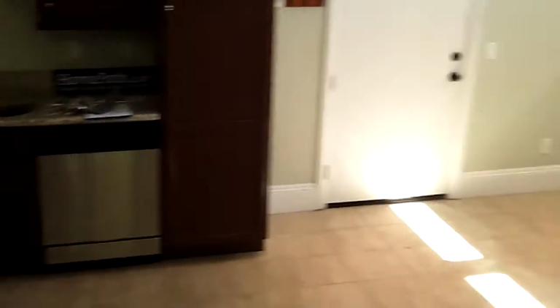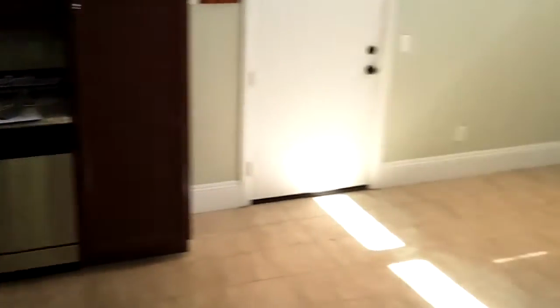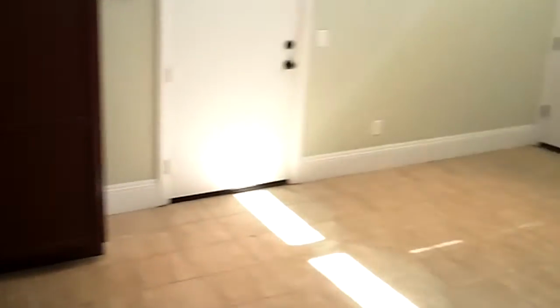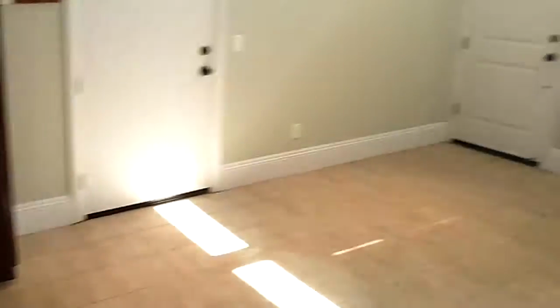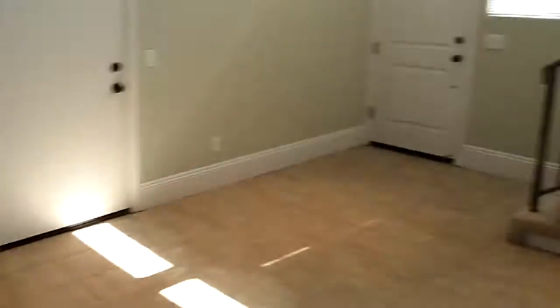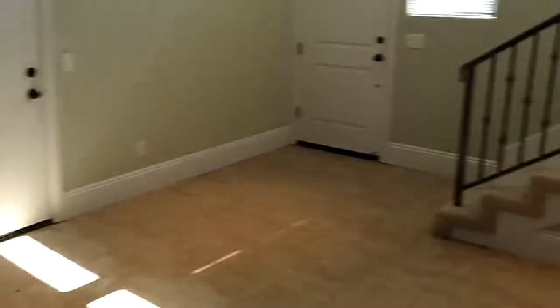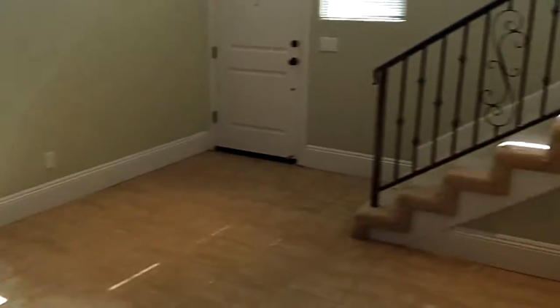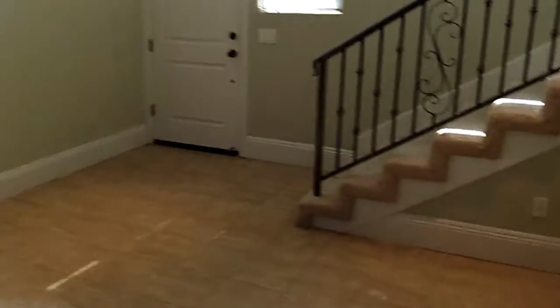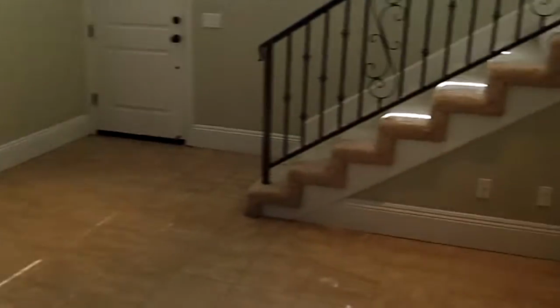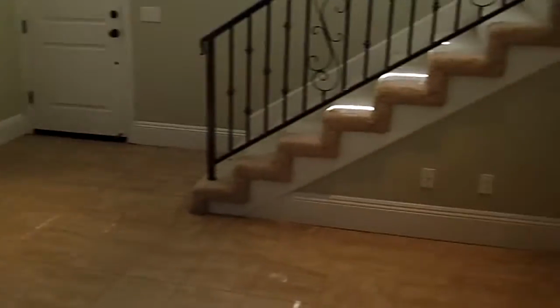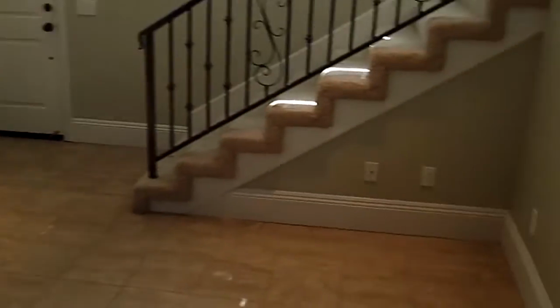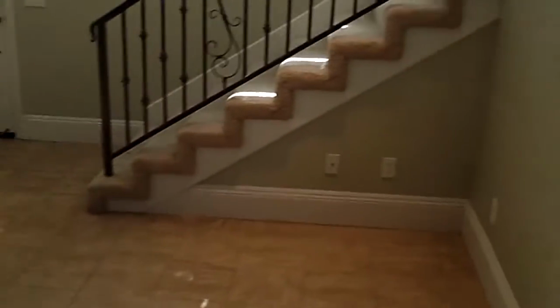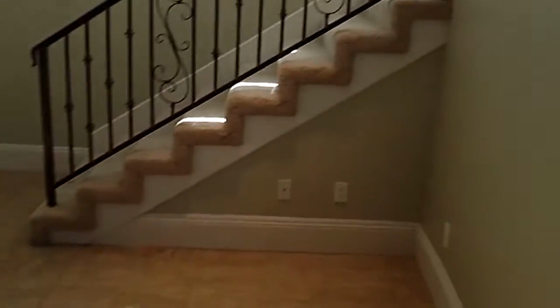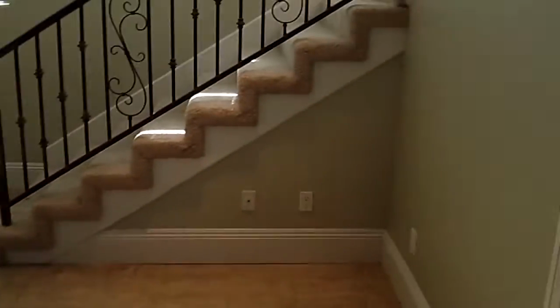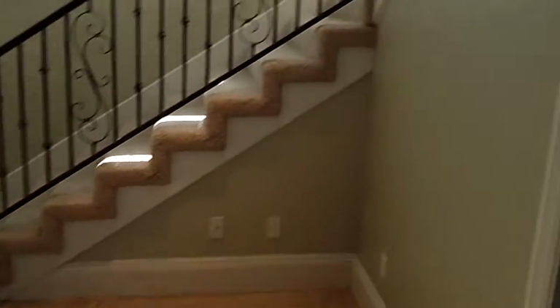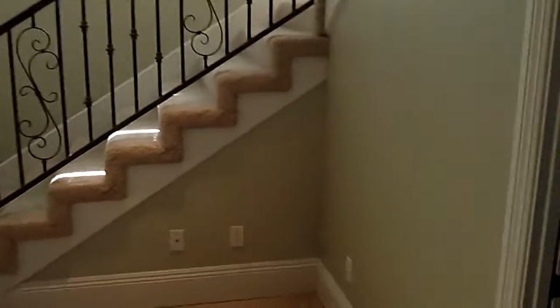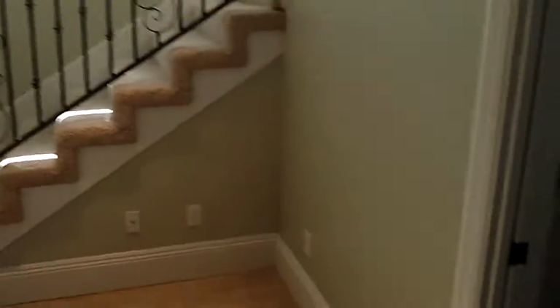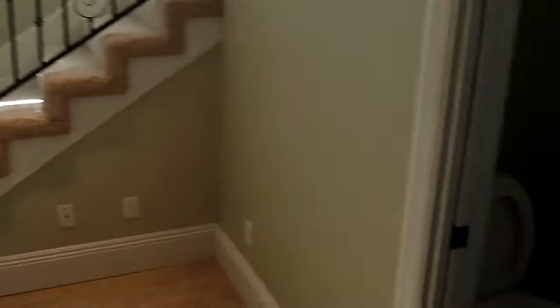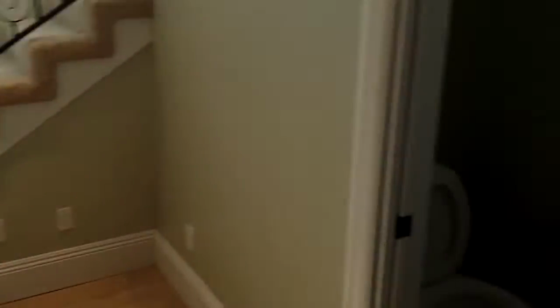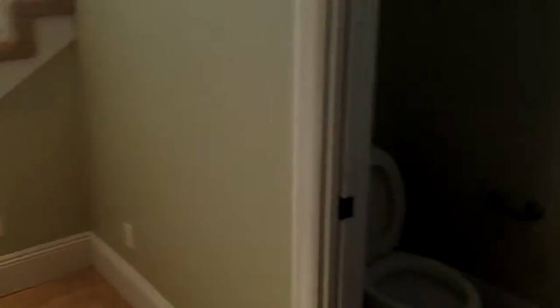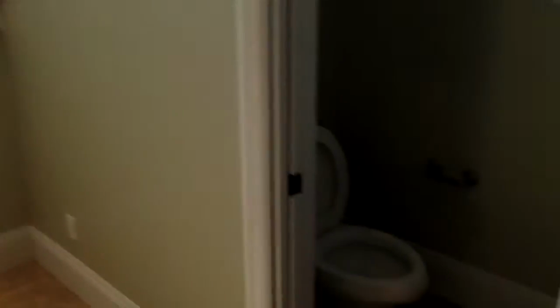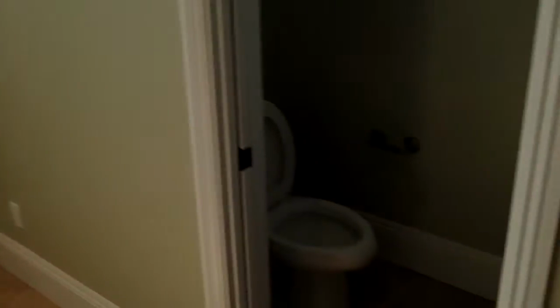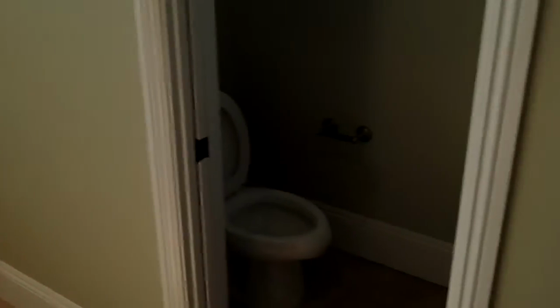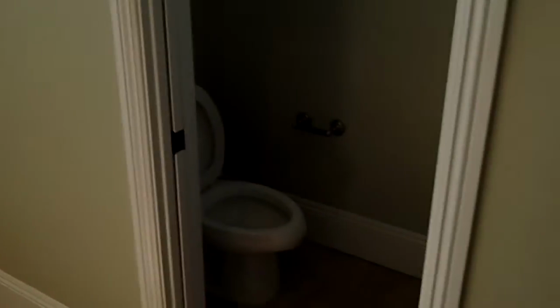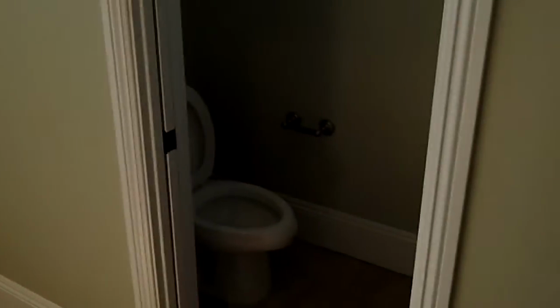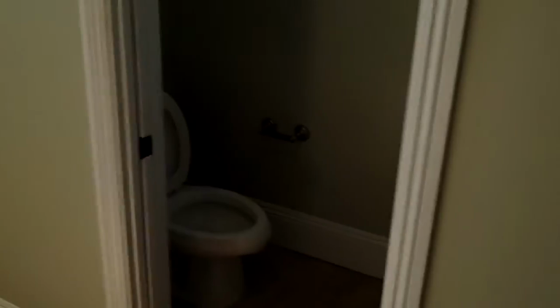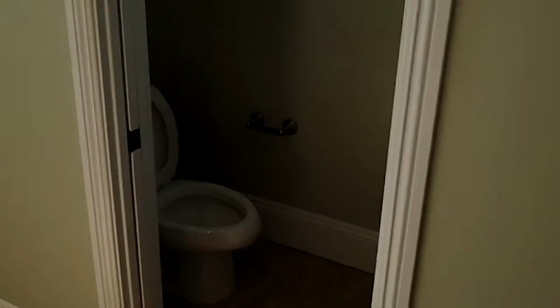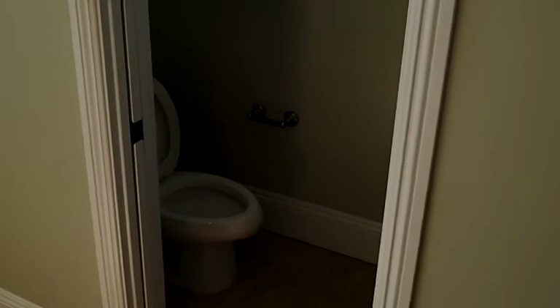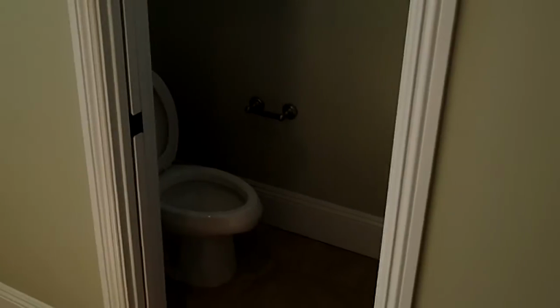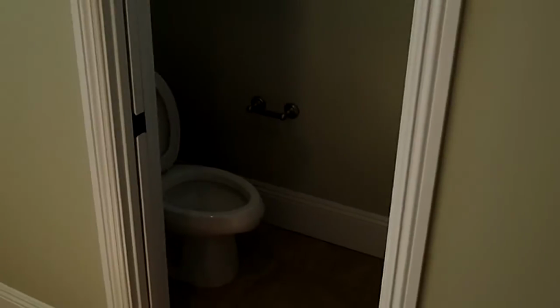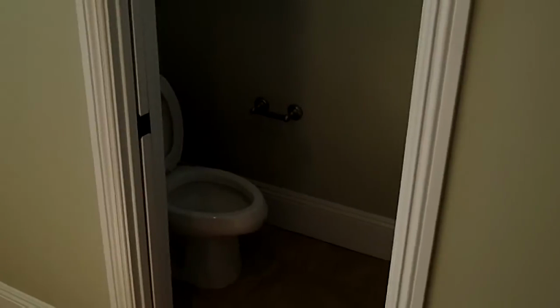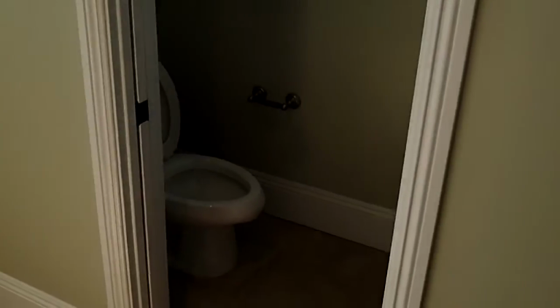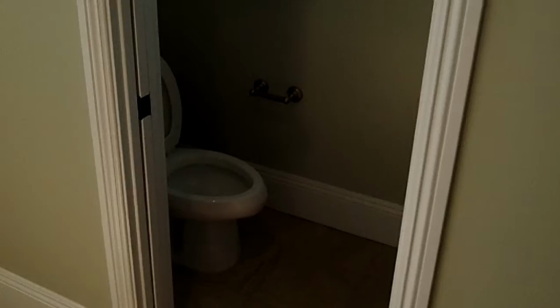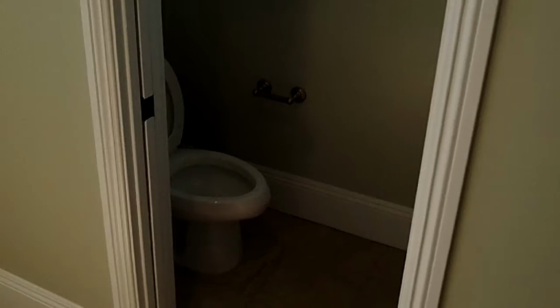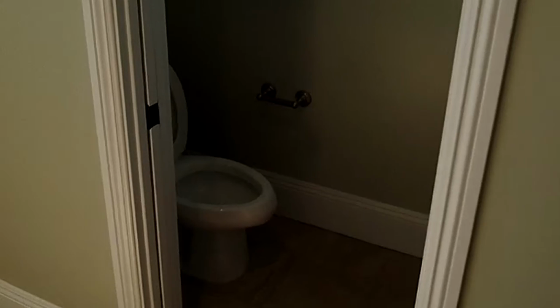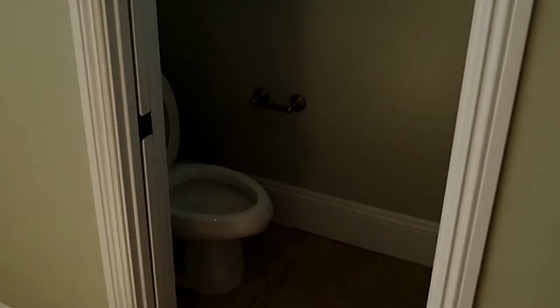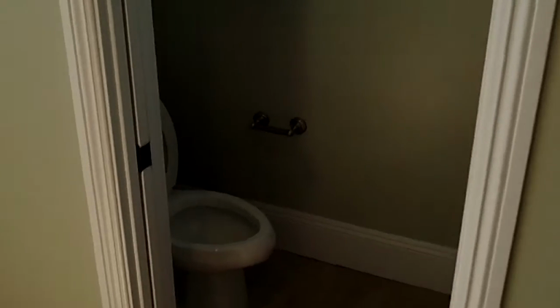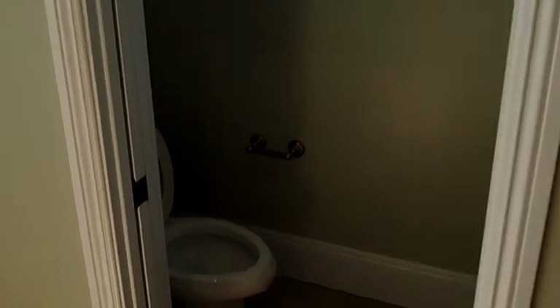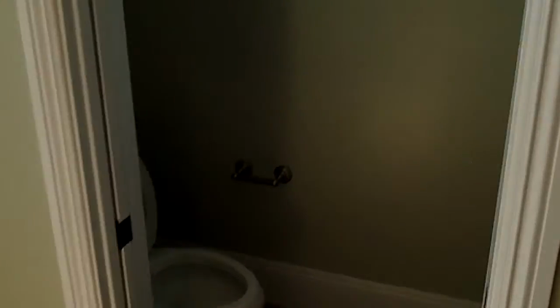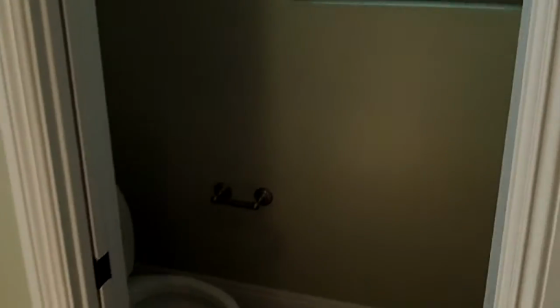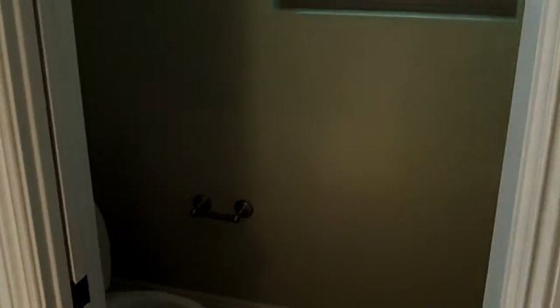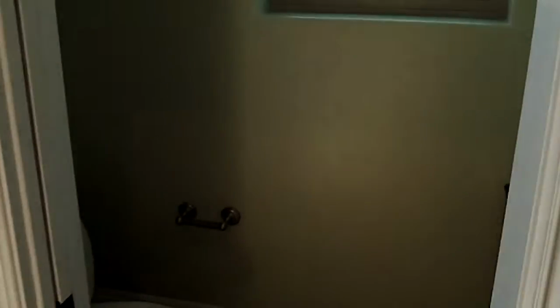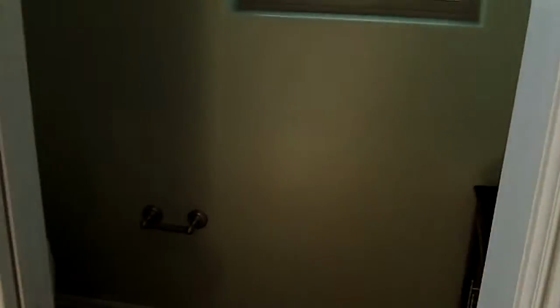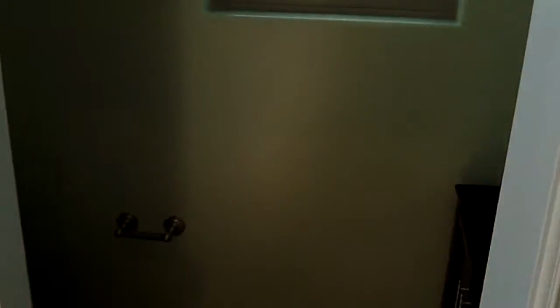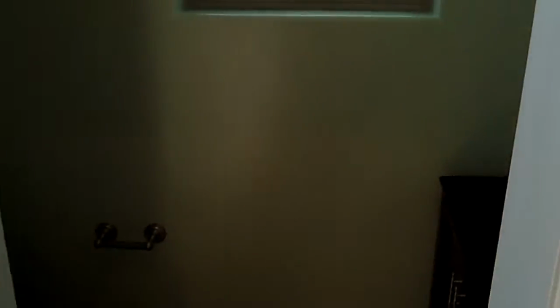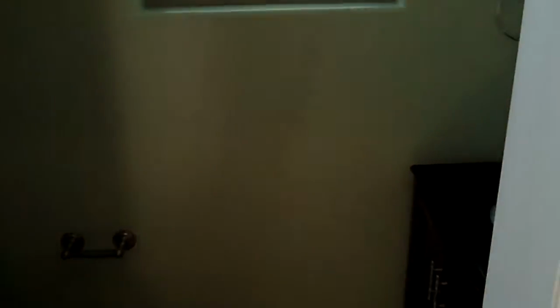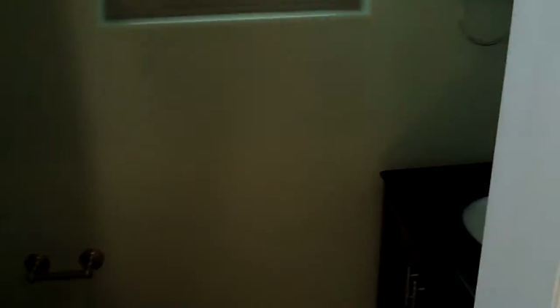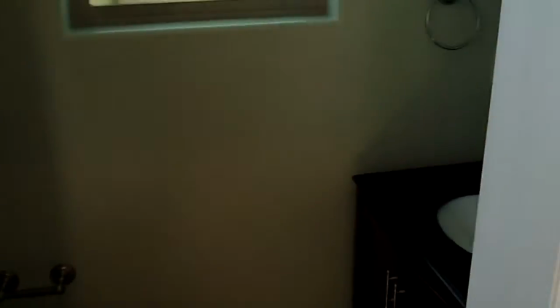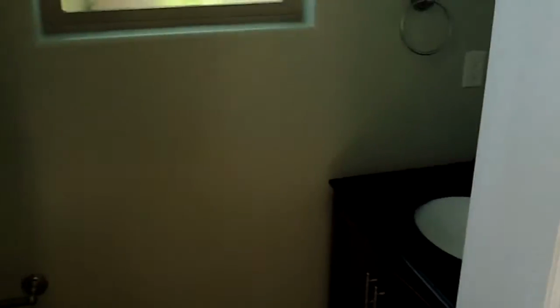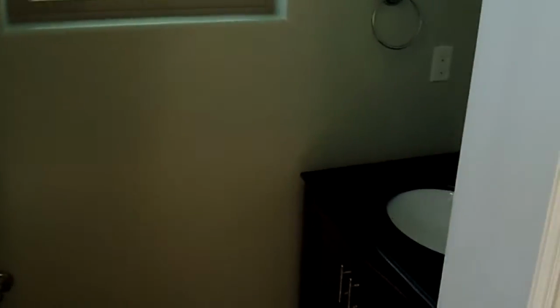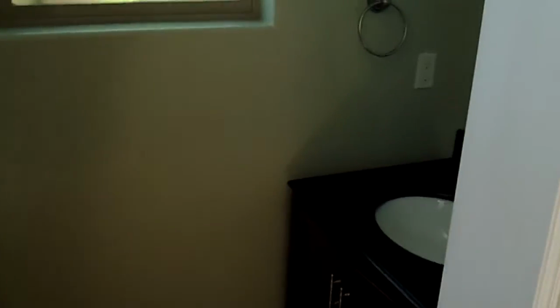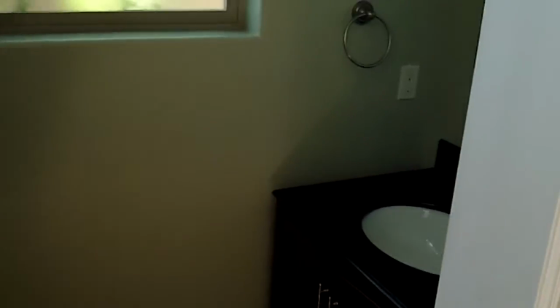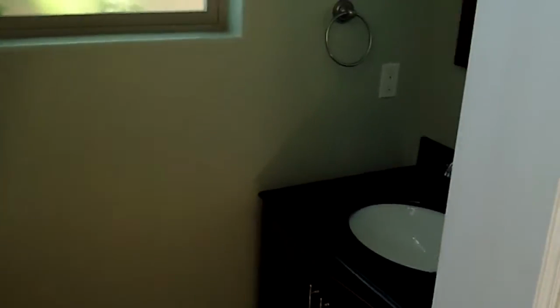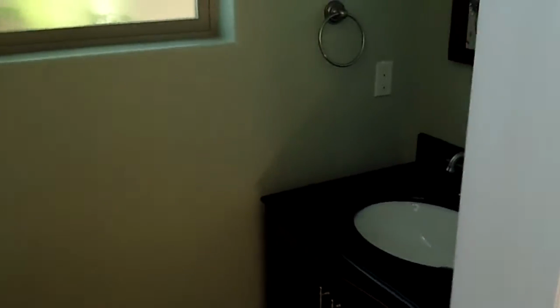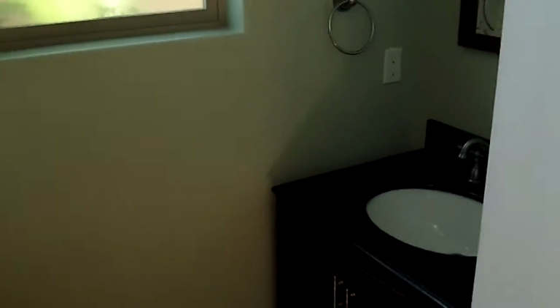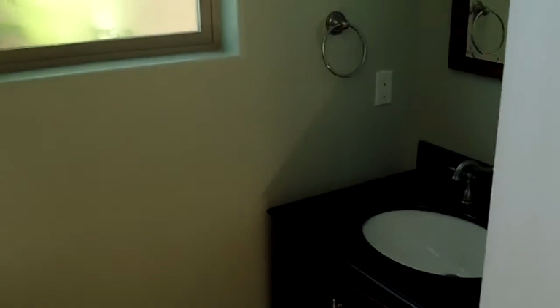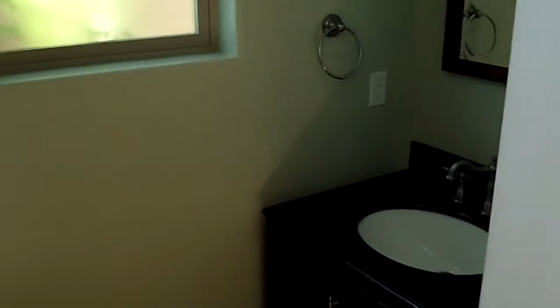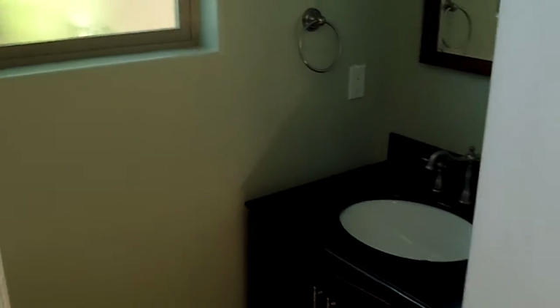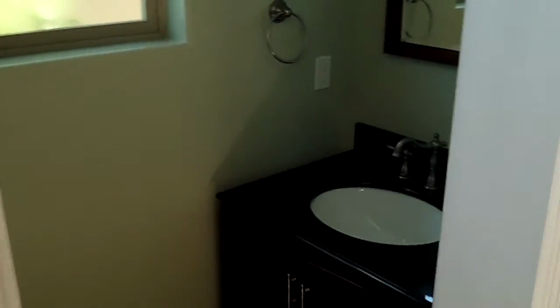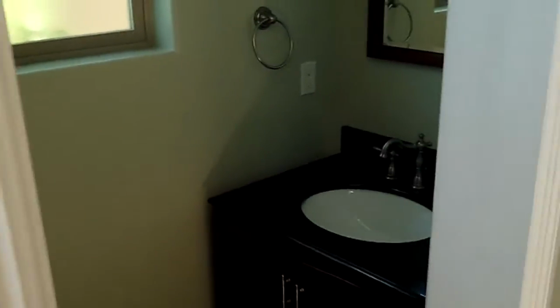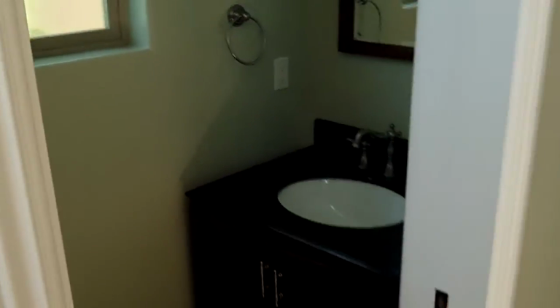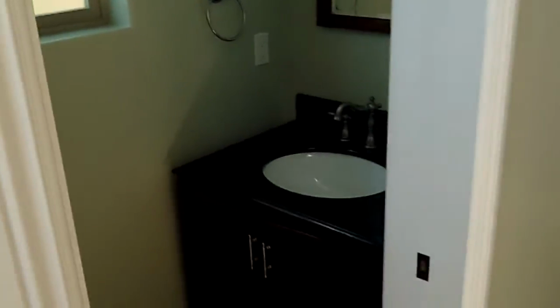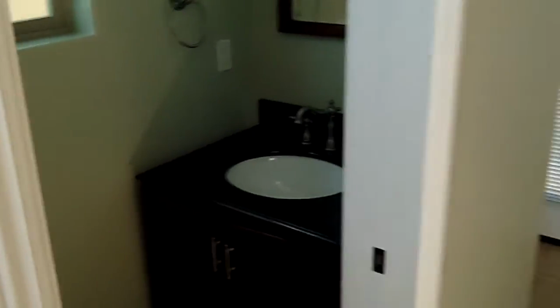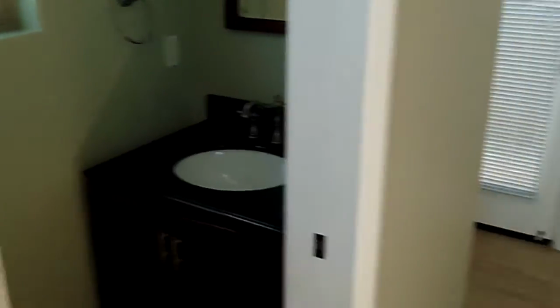Okay, we're back. Then you've got a half-bath downstairs — very cute.